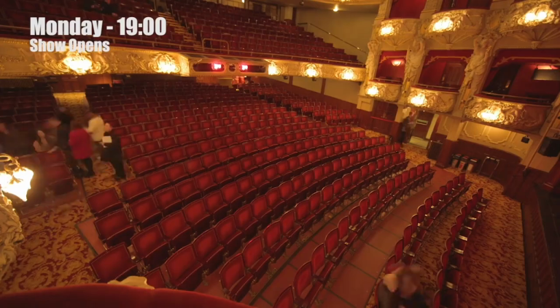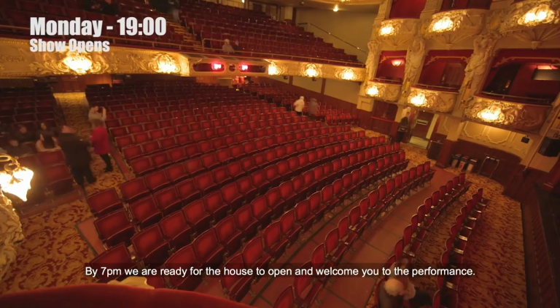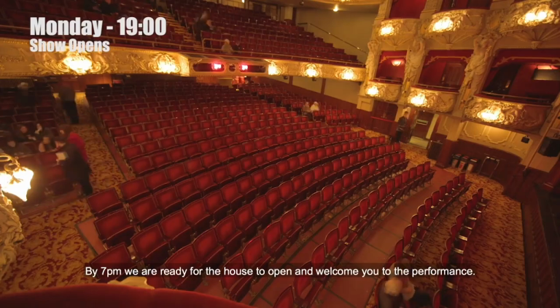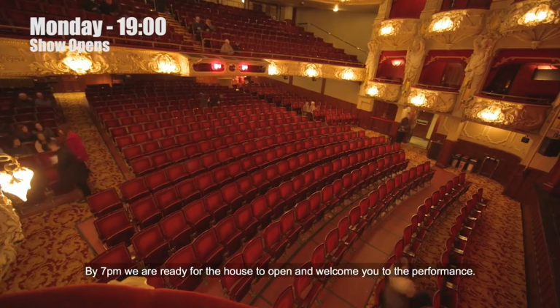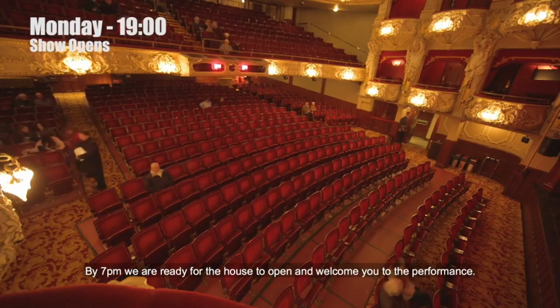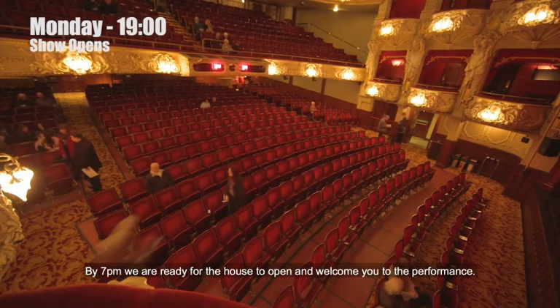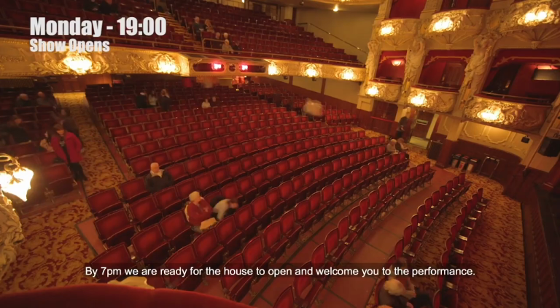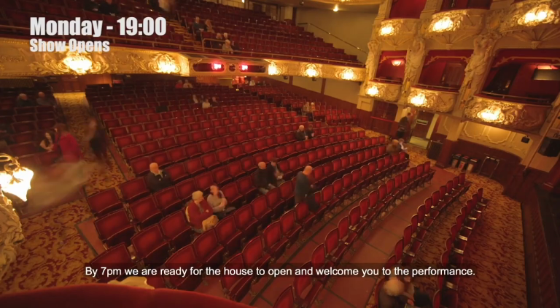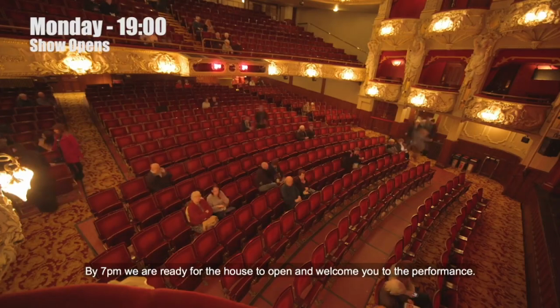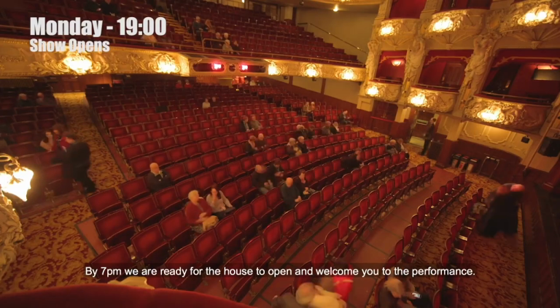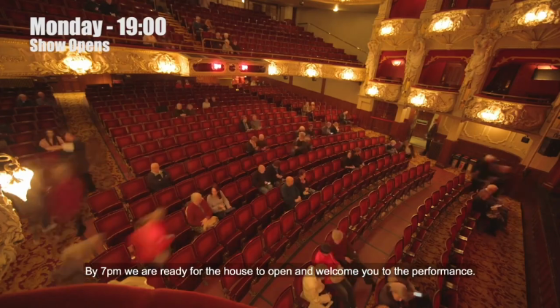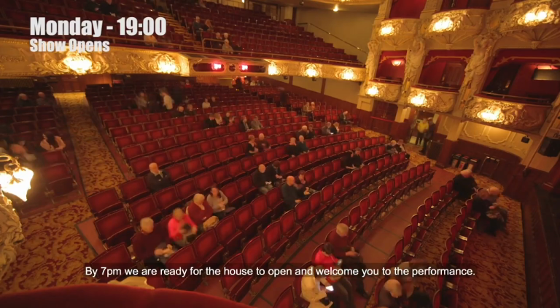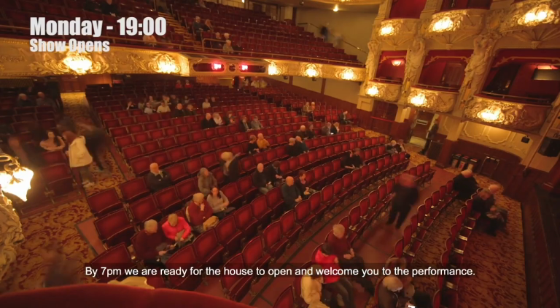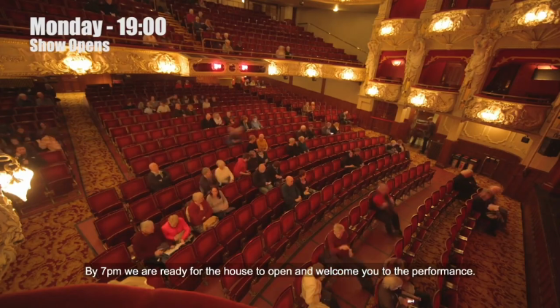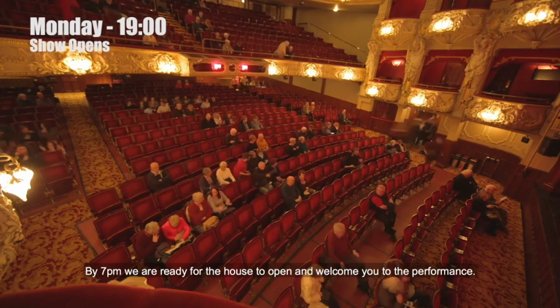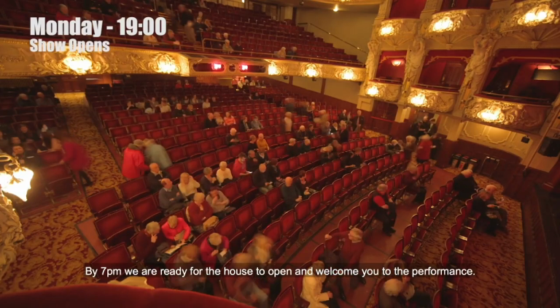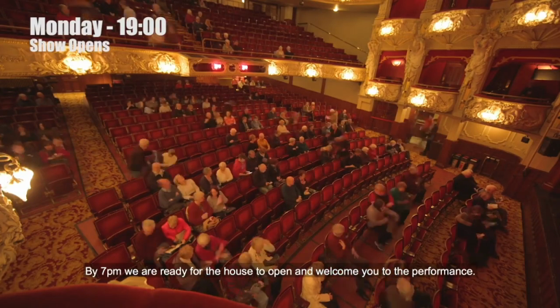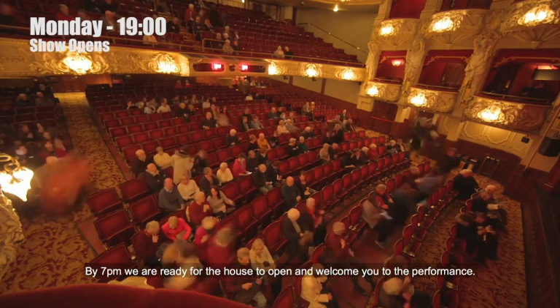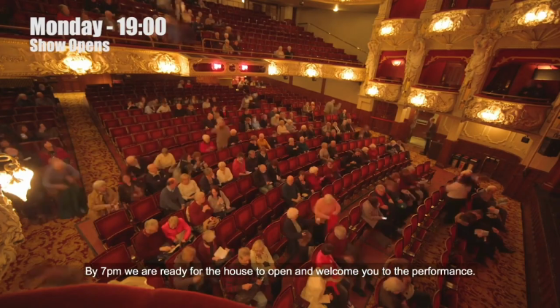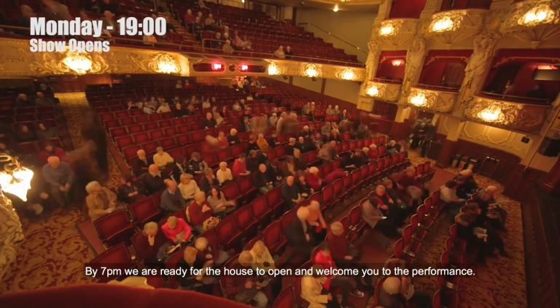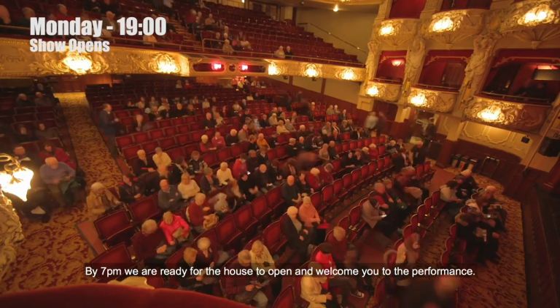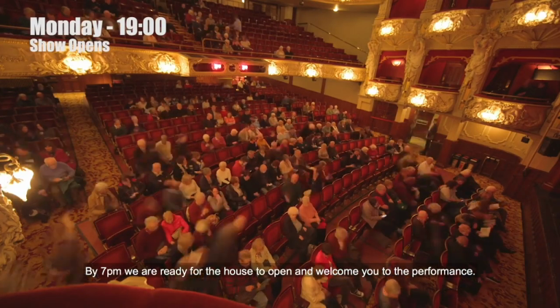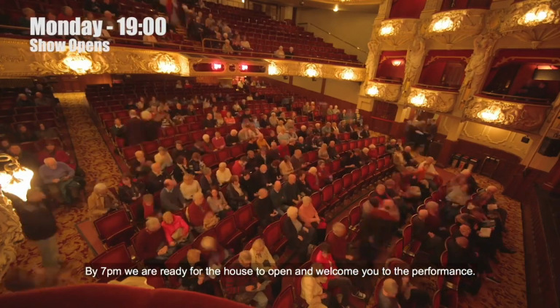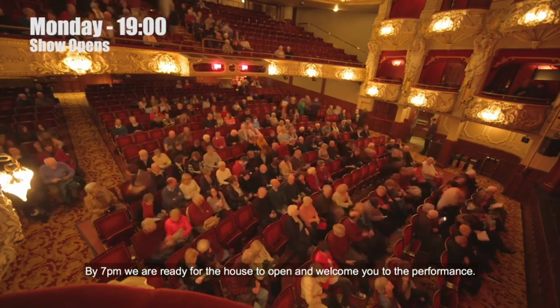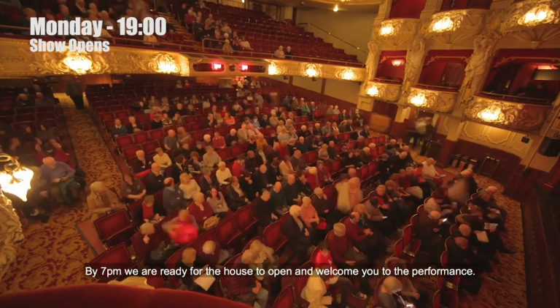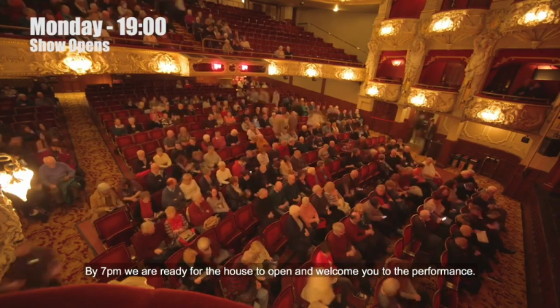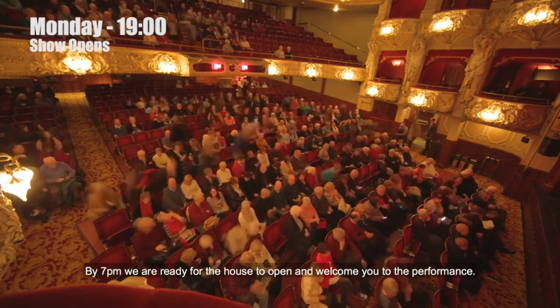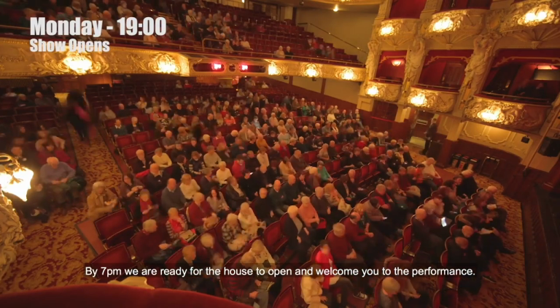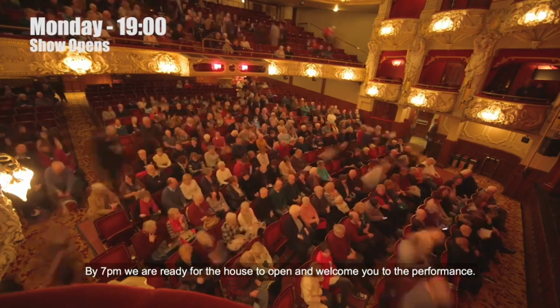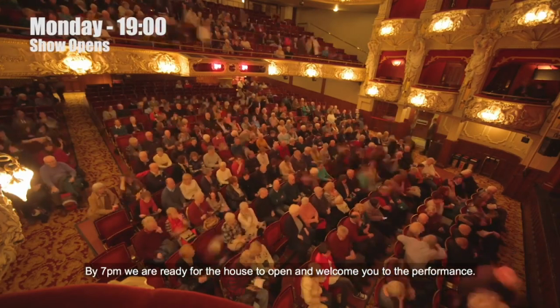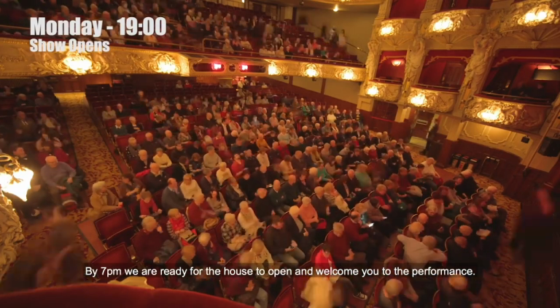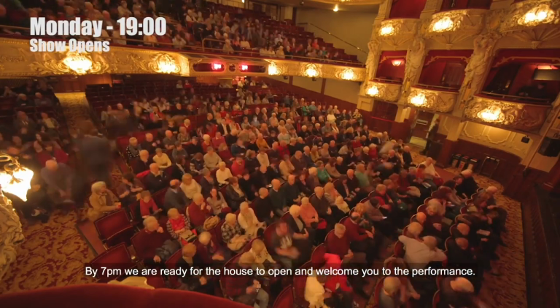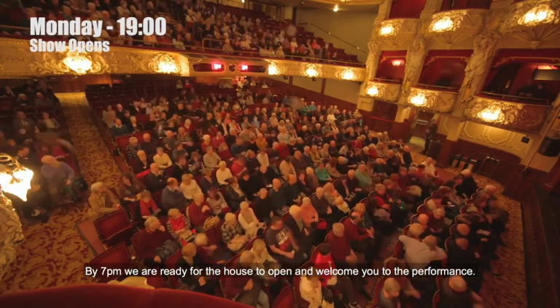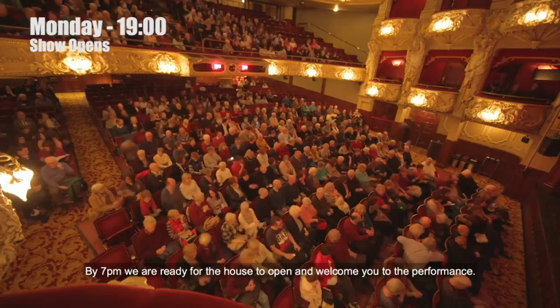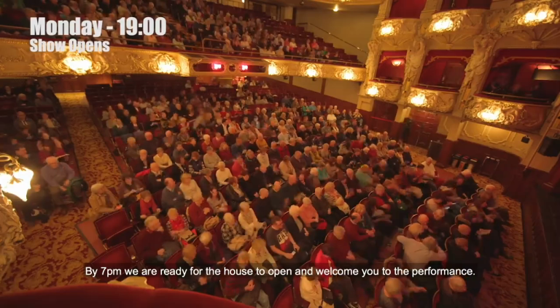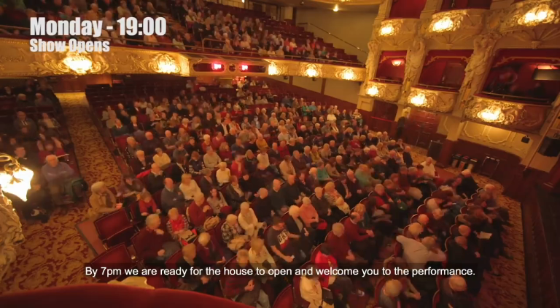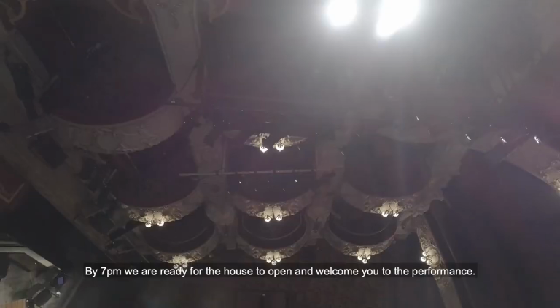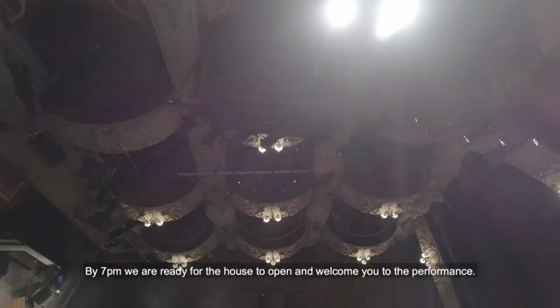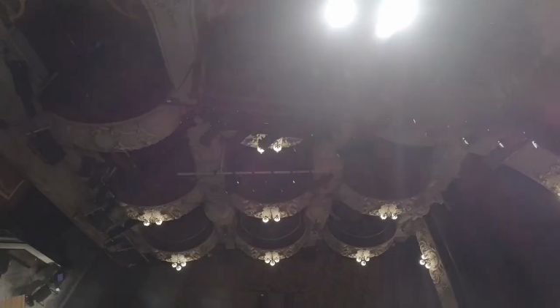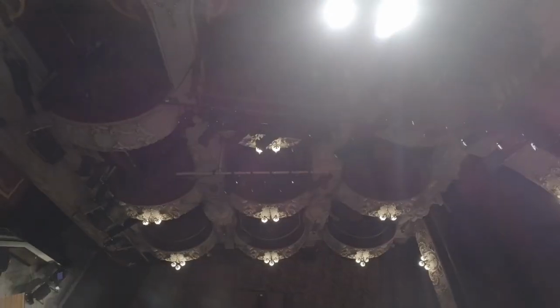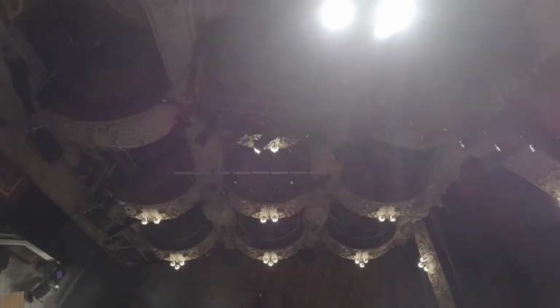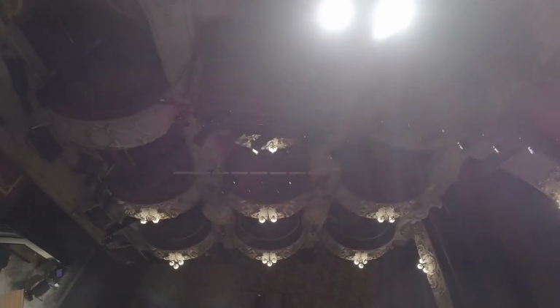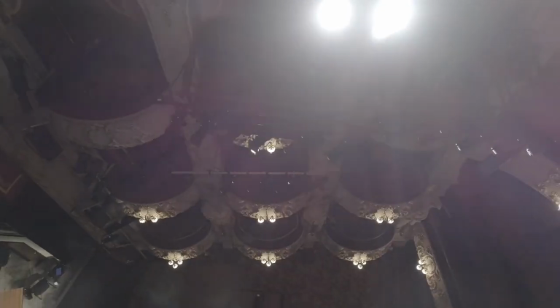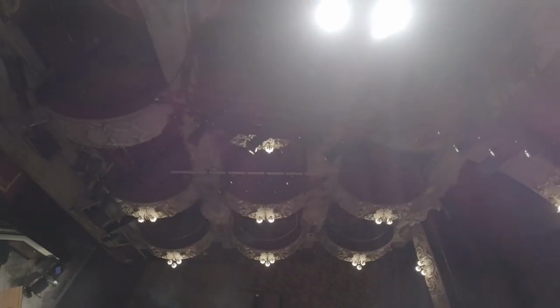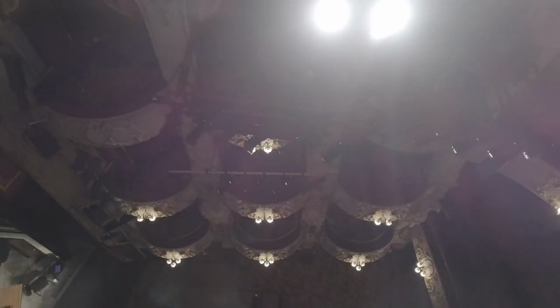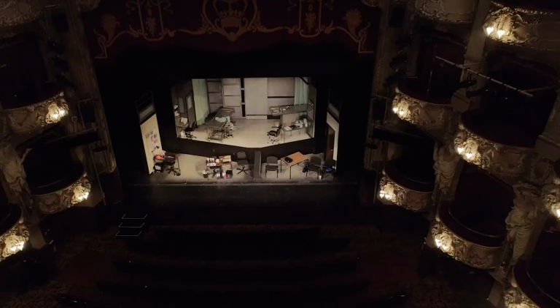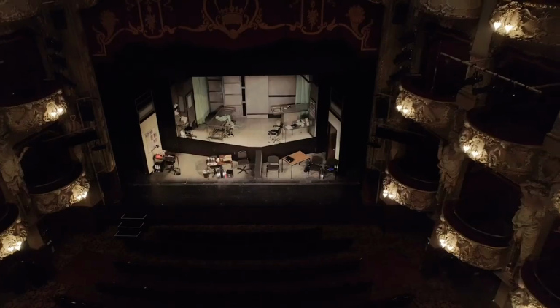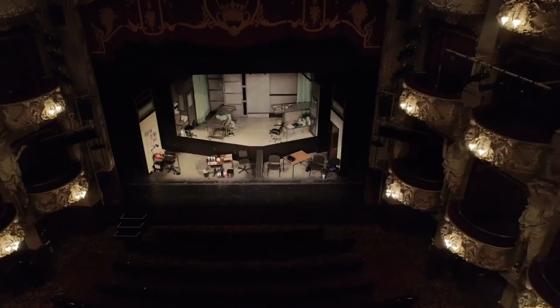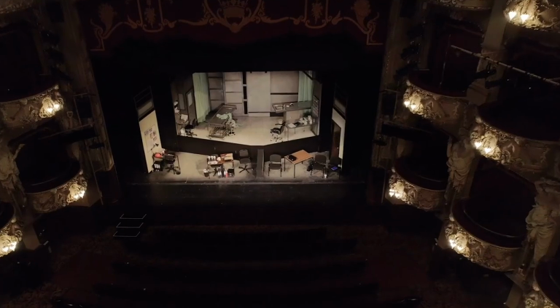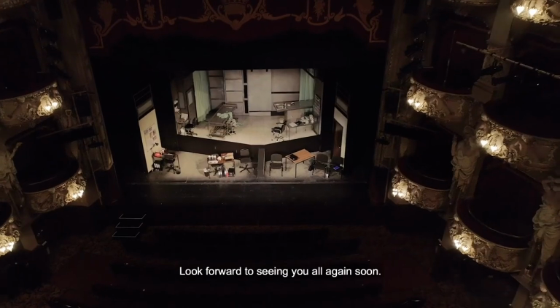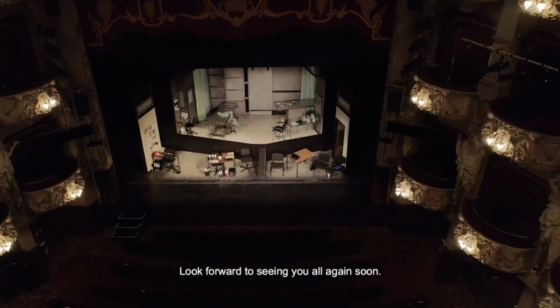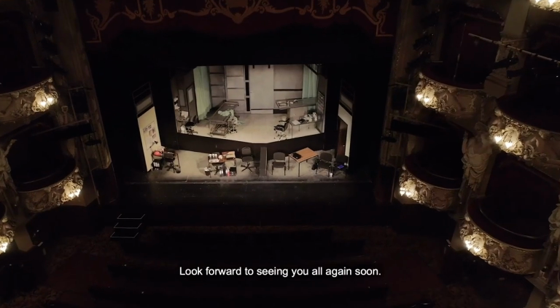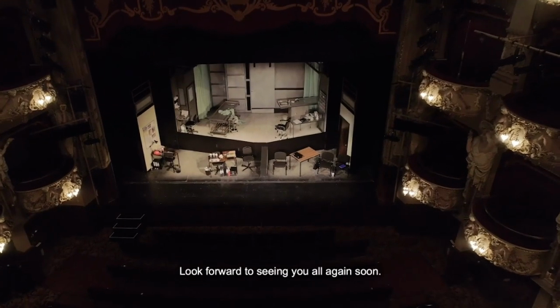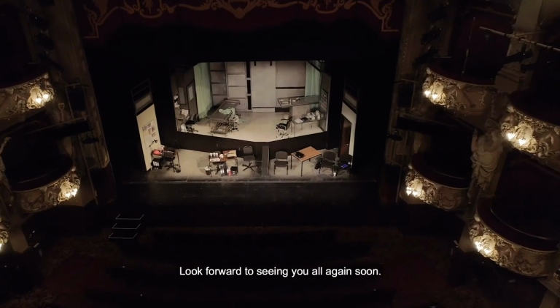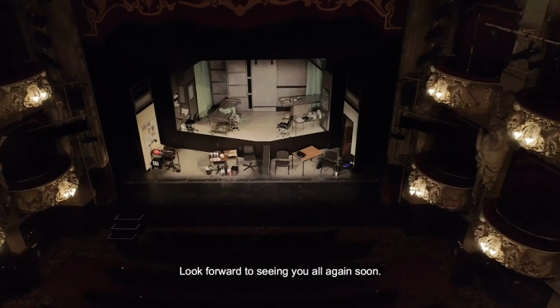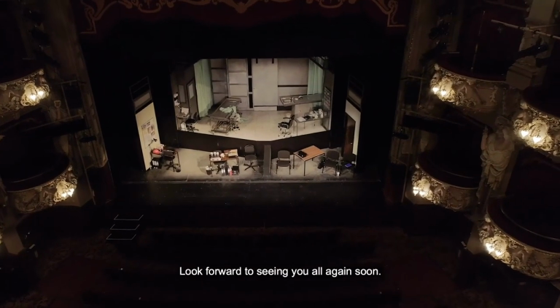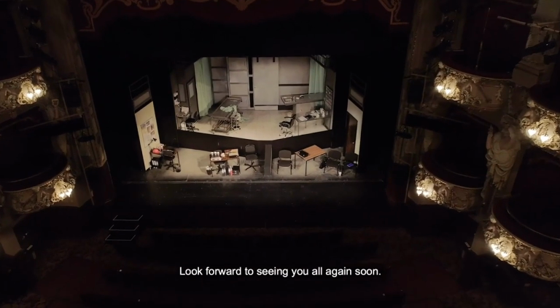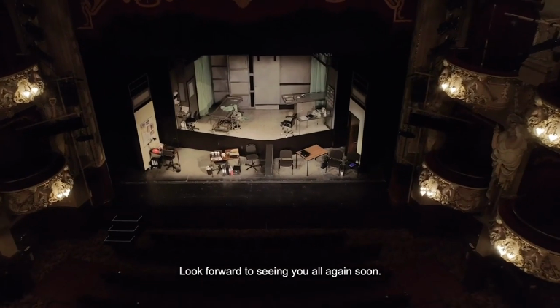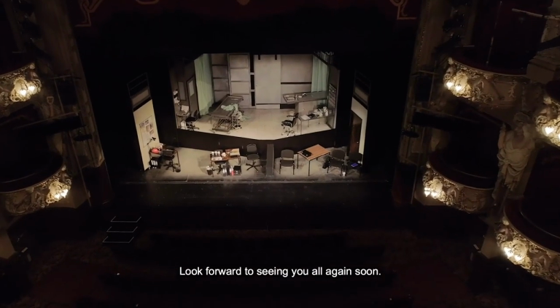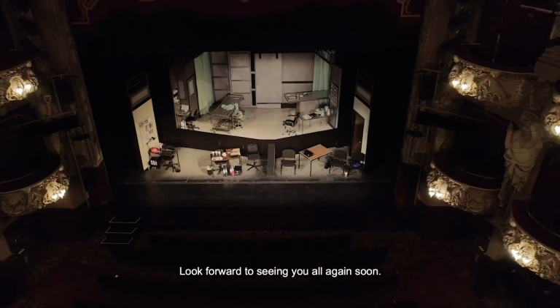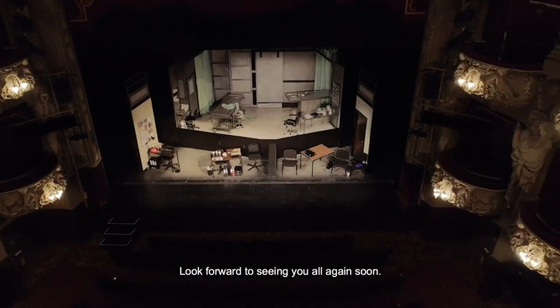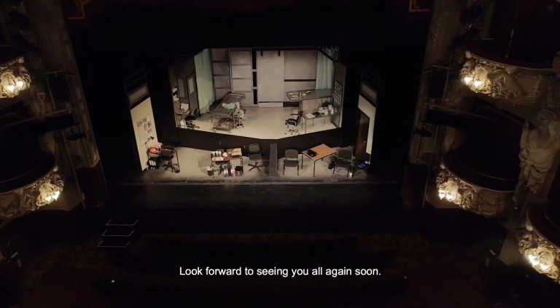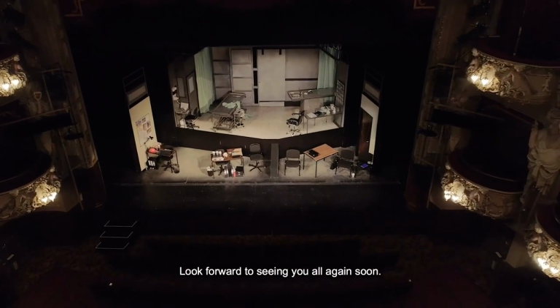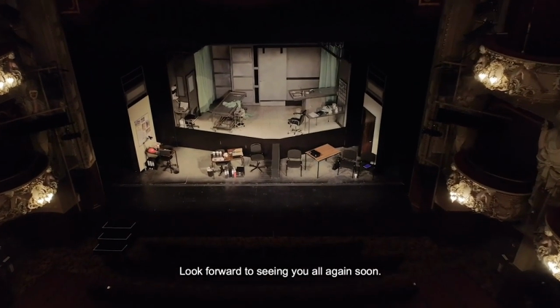By 7pm we're ready for the house to open and welcome you to the performance. We look forward to seeing you all again soon.